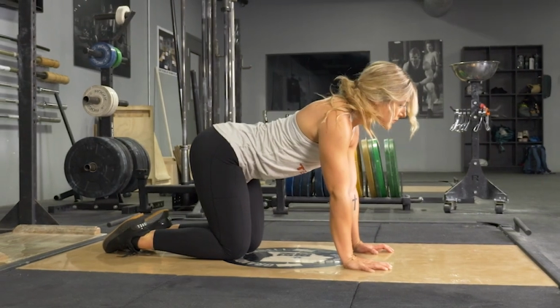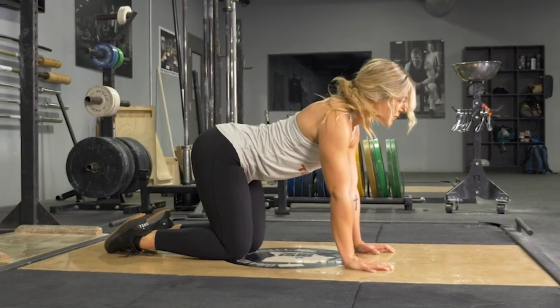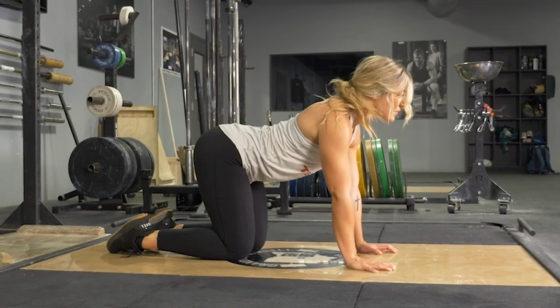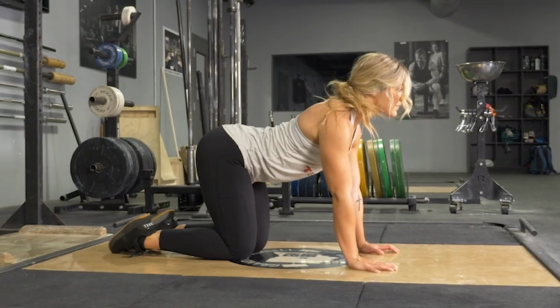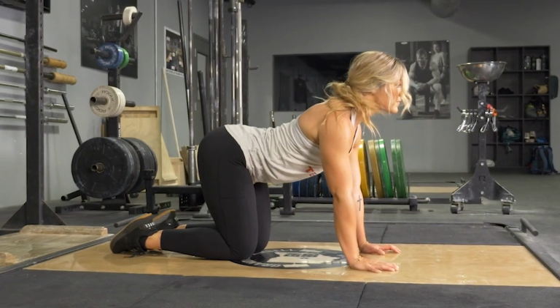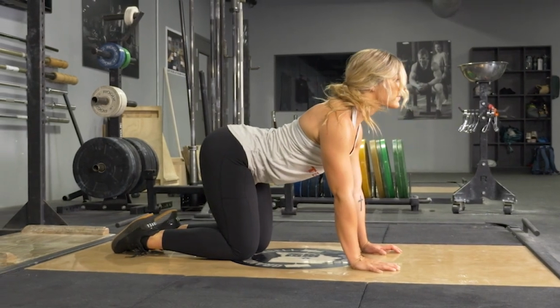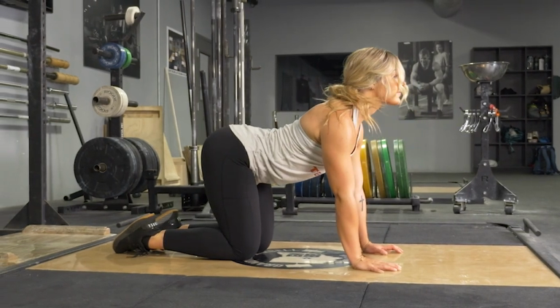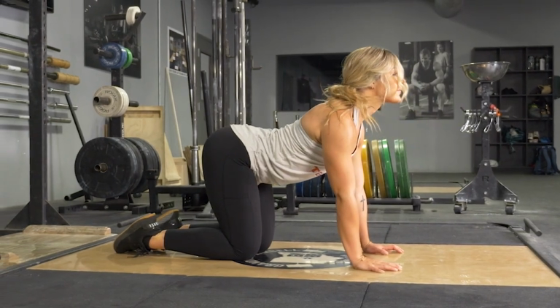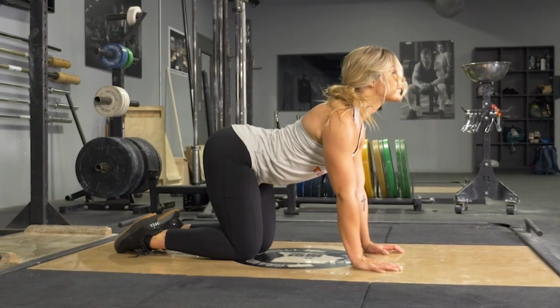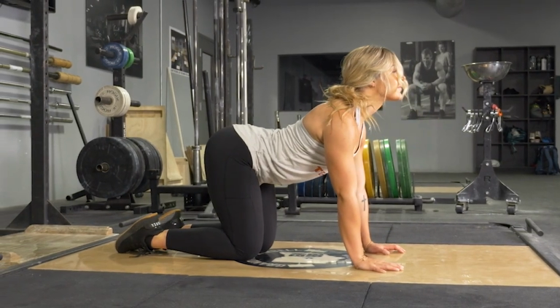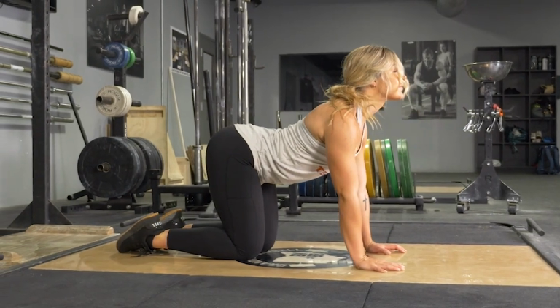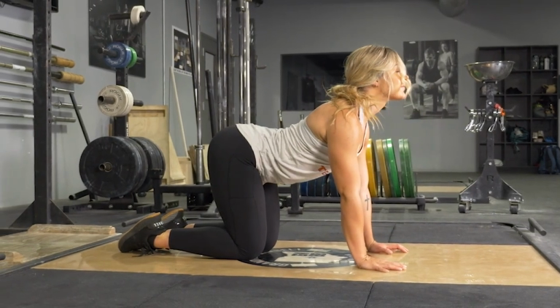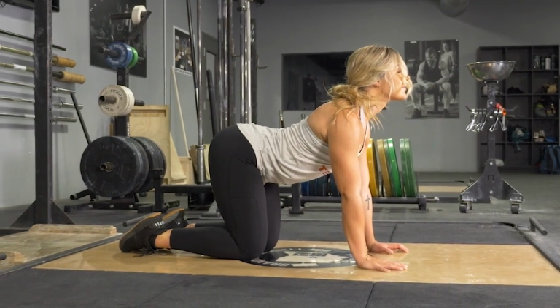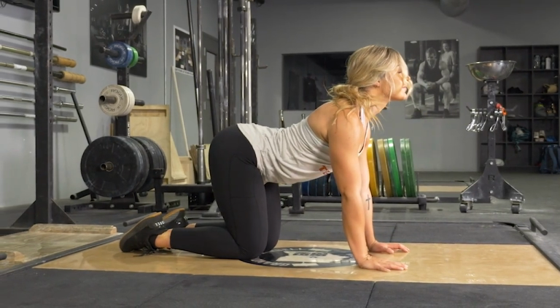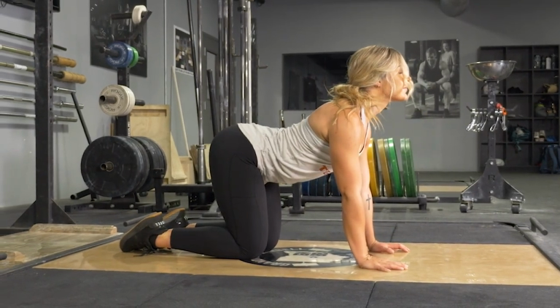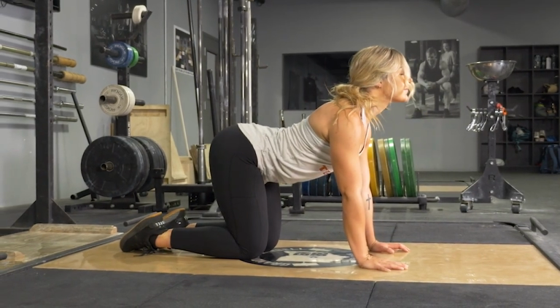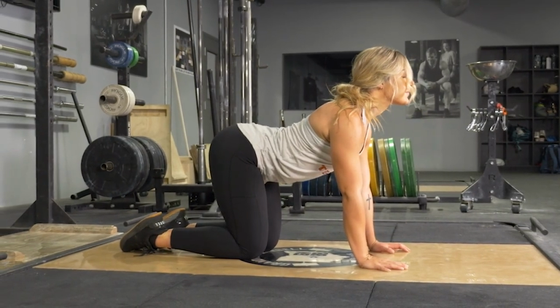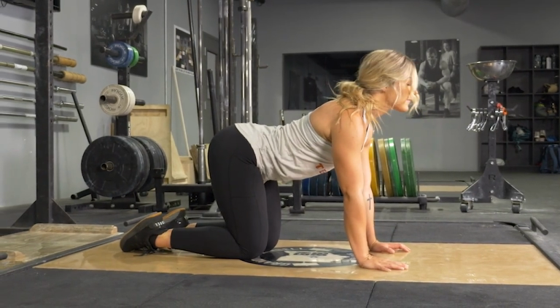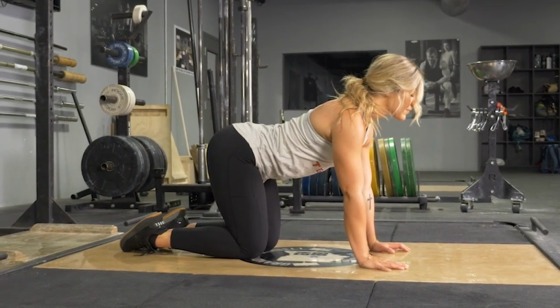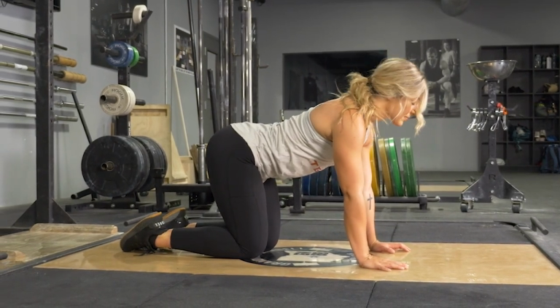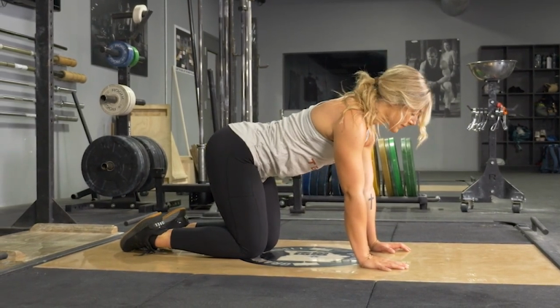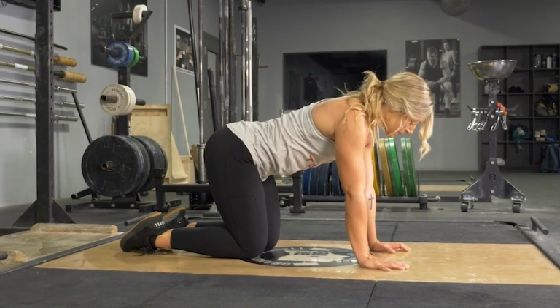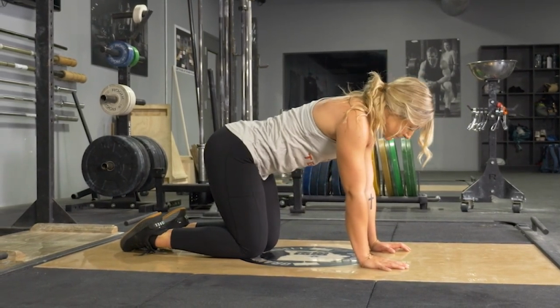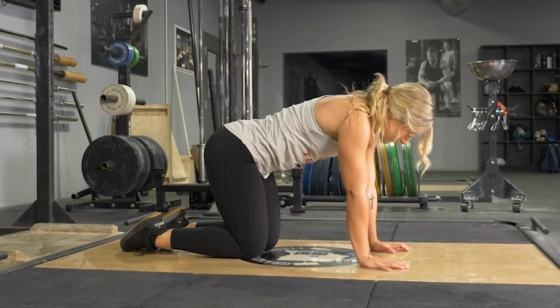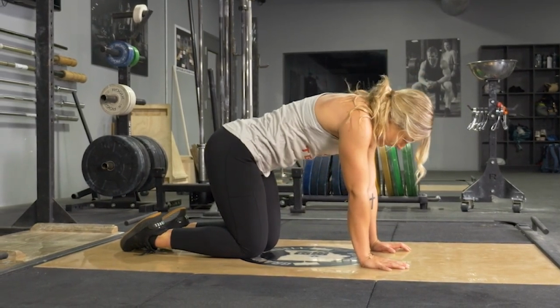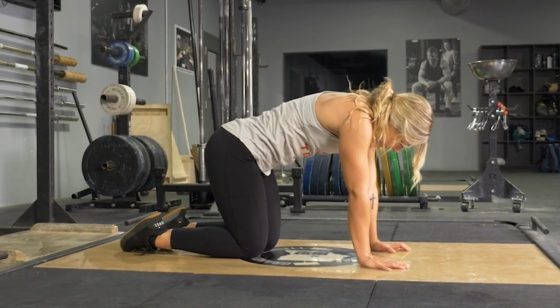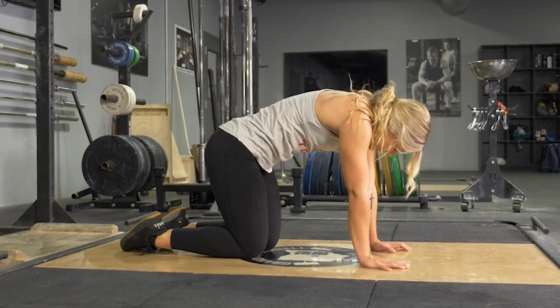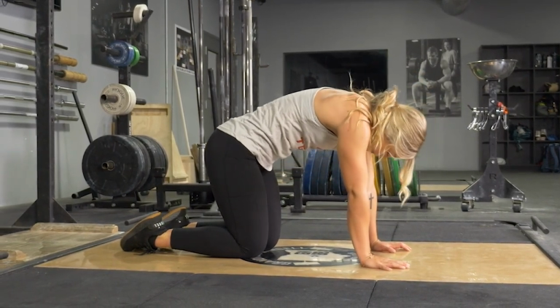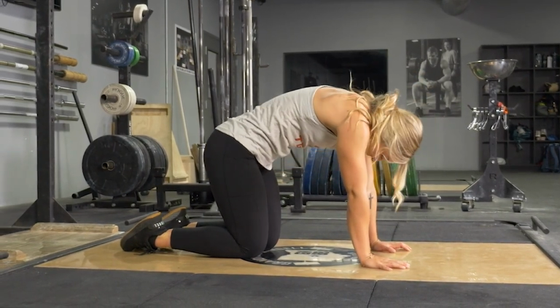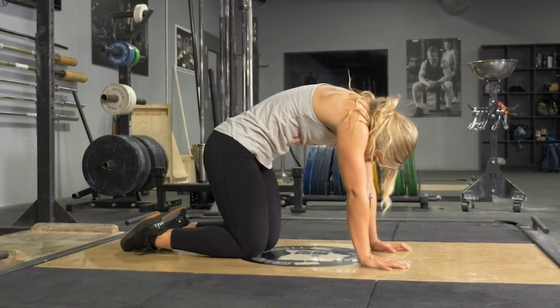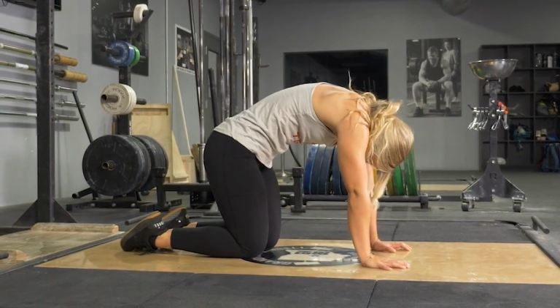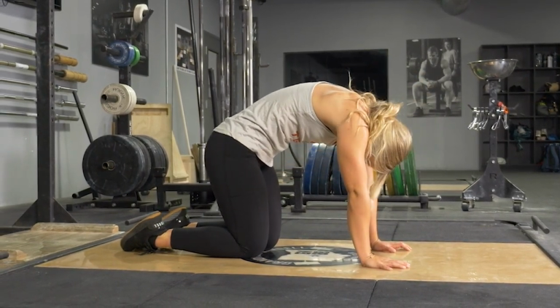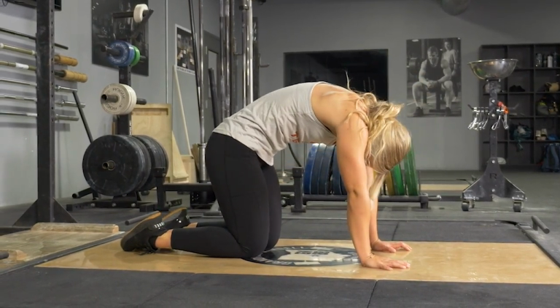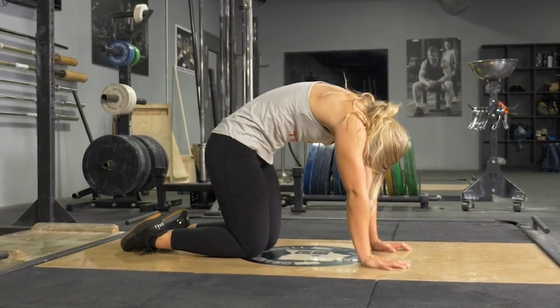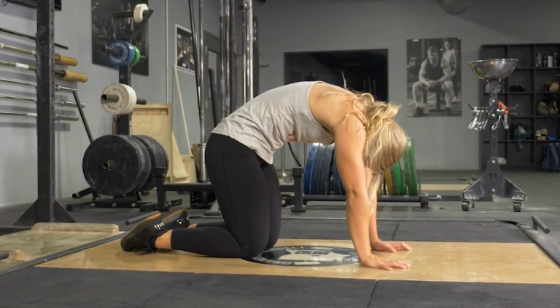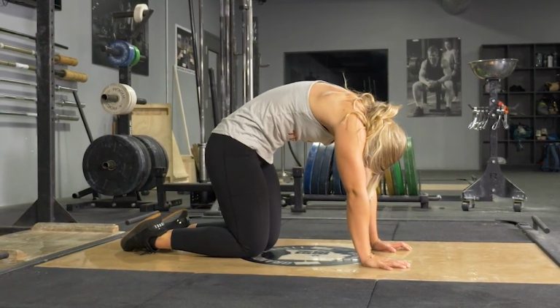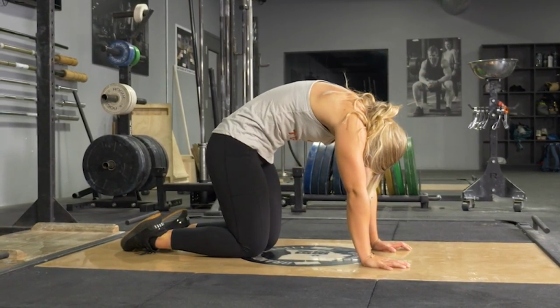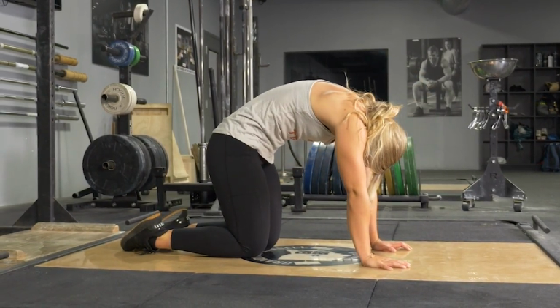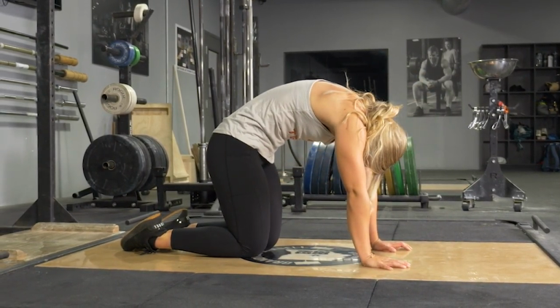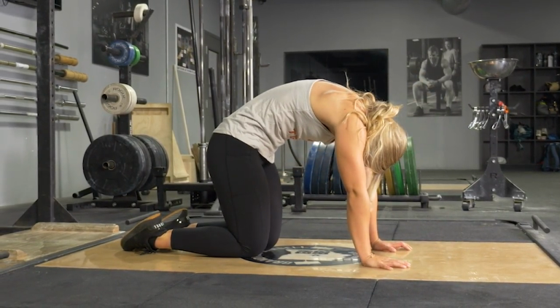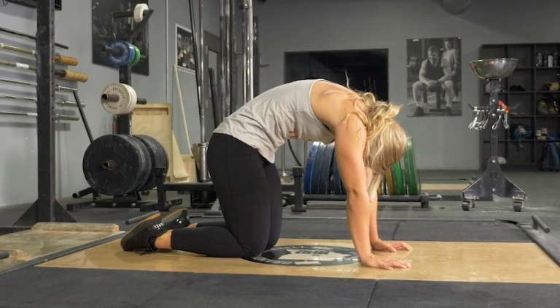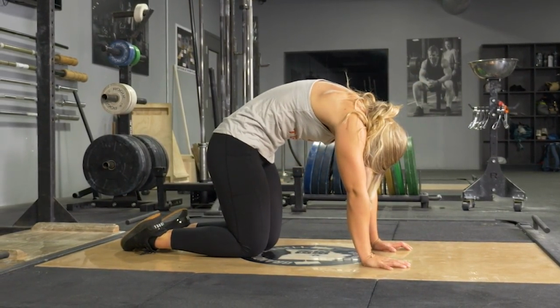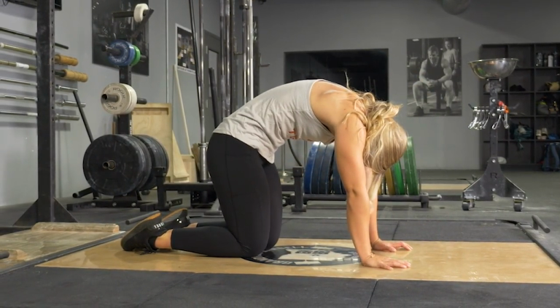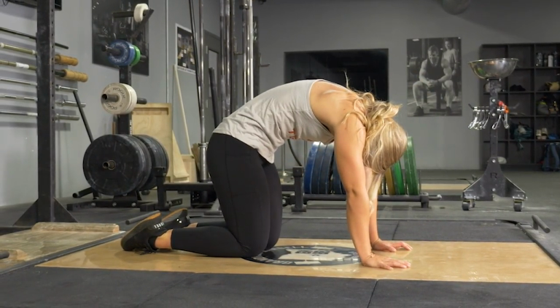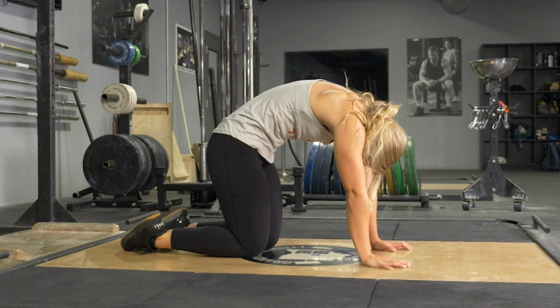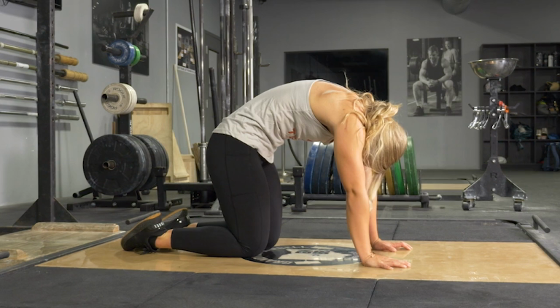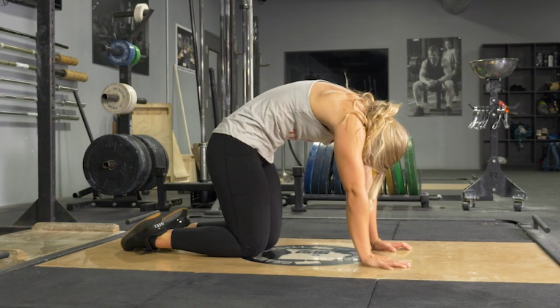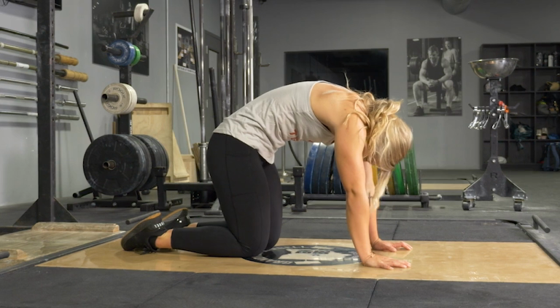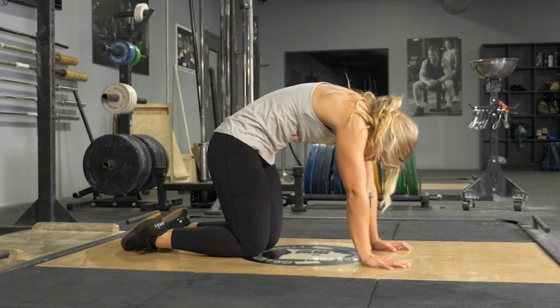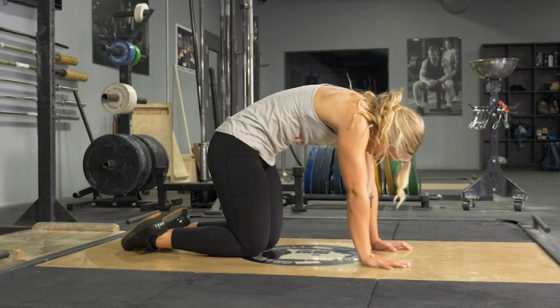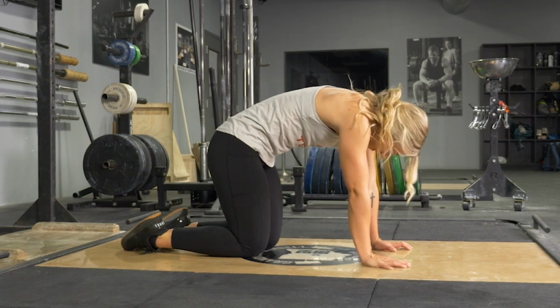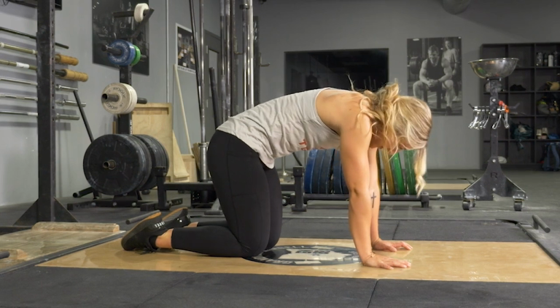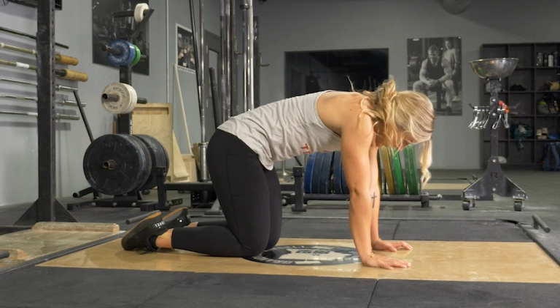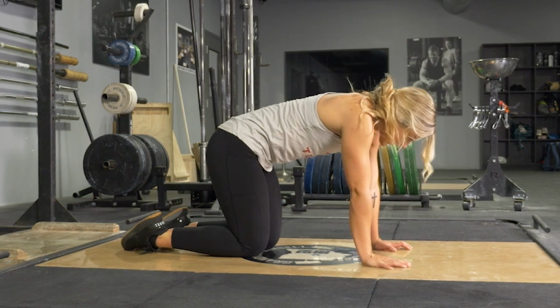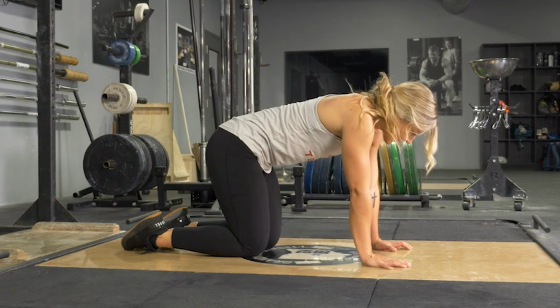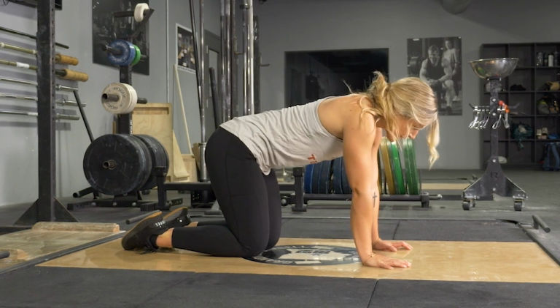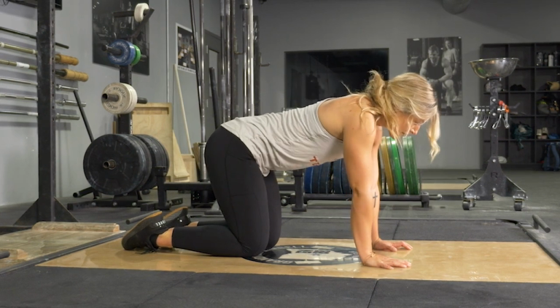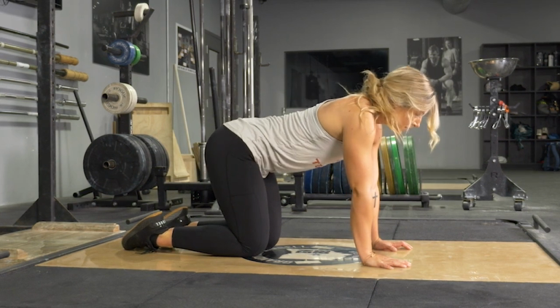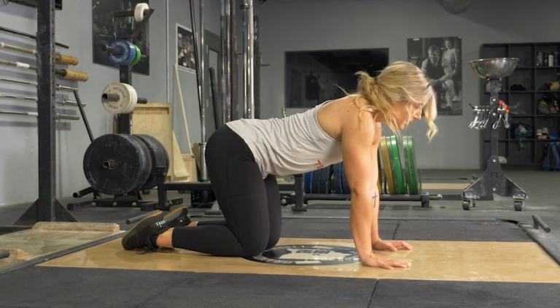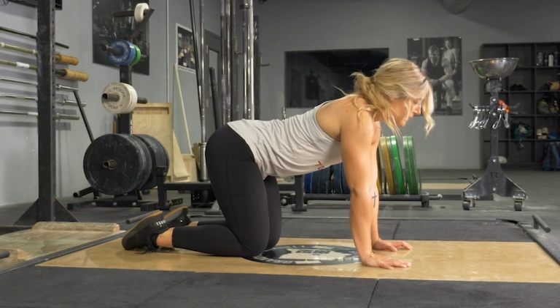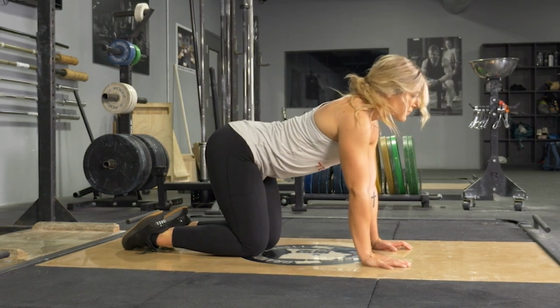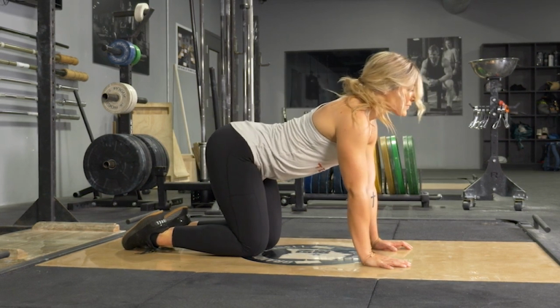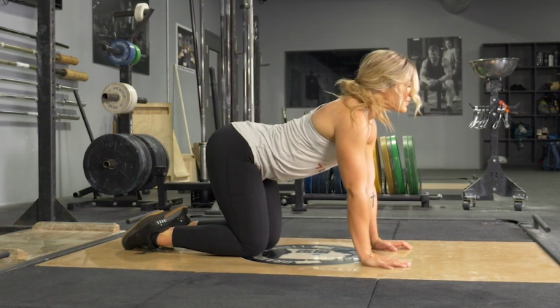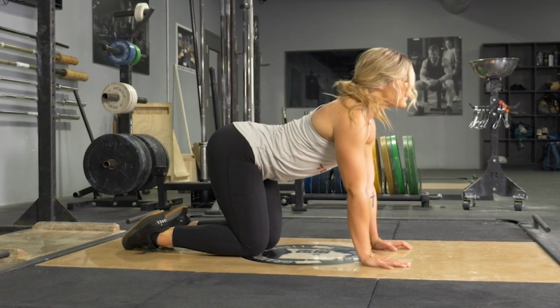To complete the cat and cow movement, begin on your hands and knees on the floor with your knees just below your hips and your hands just below your shoulders.